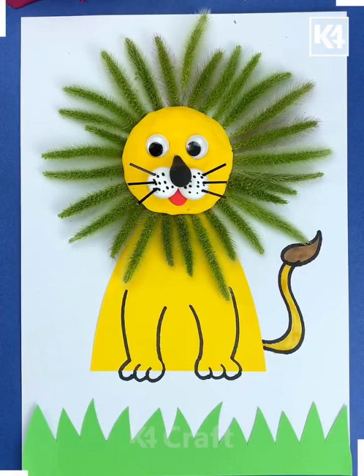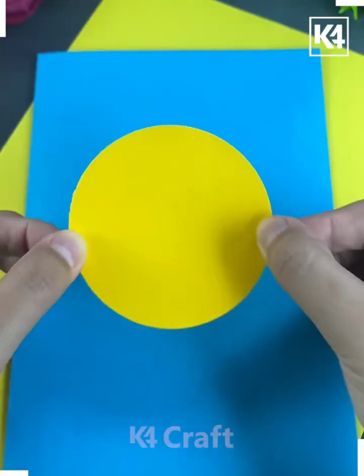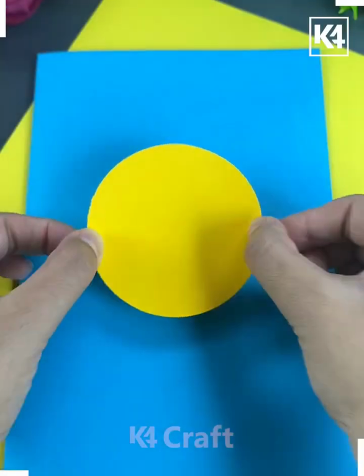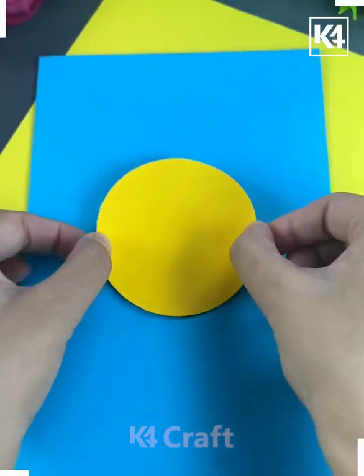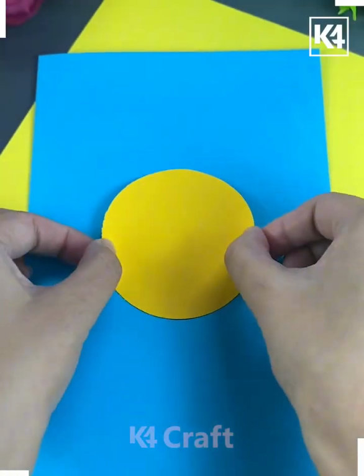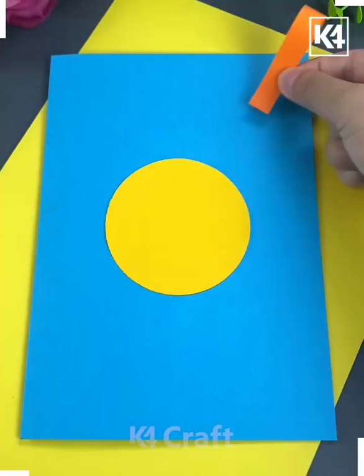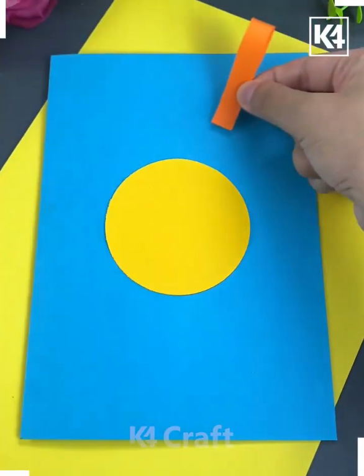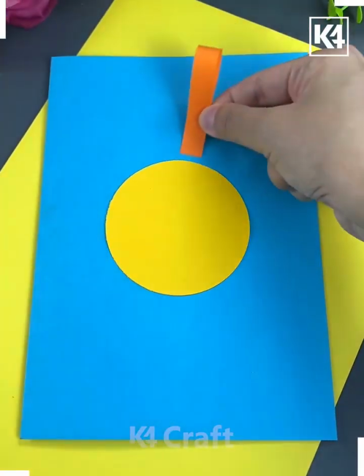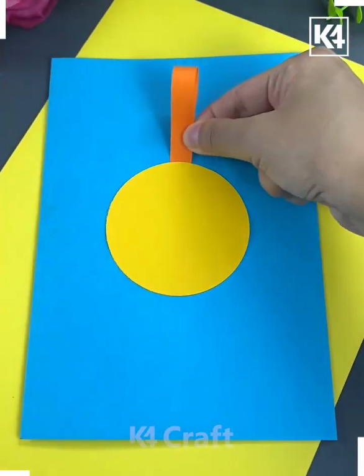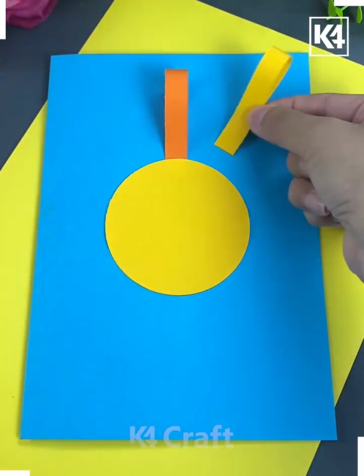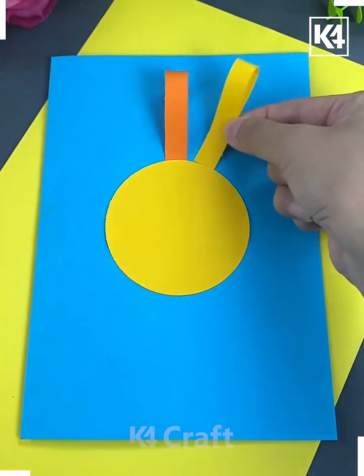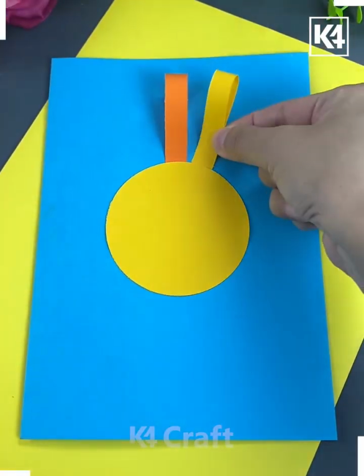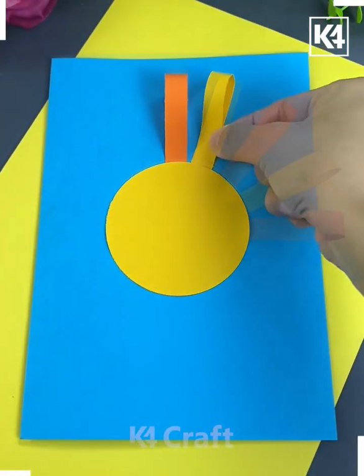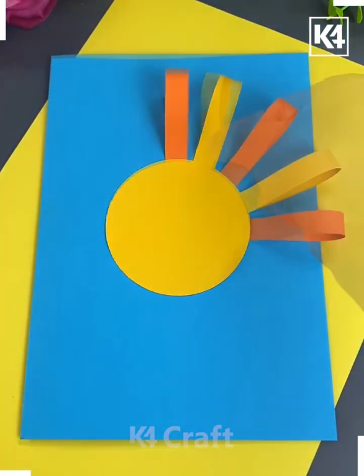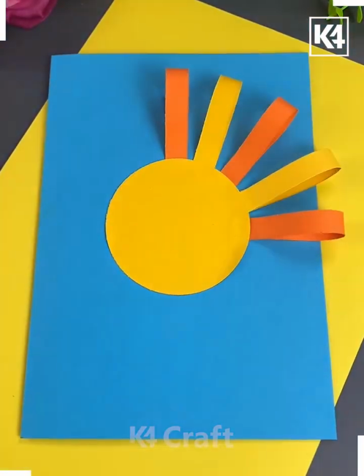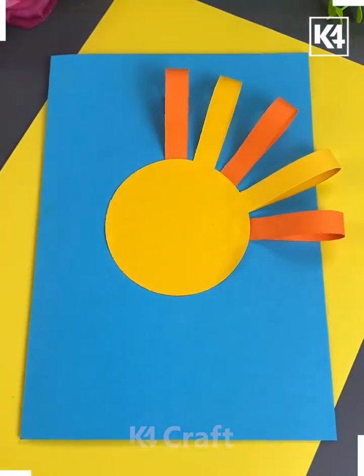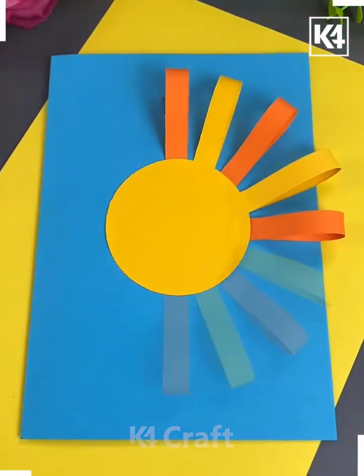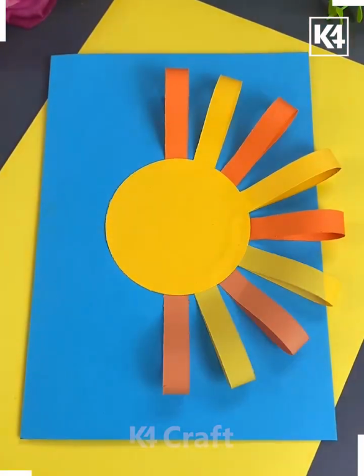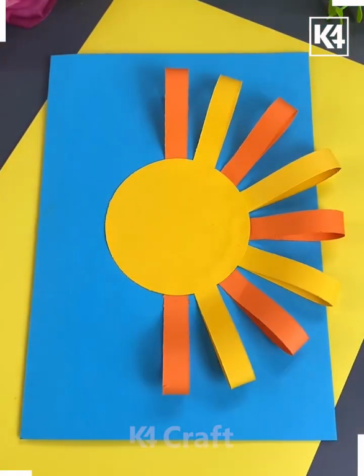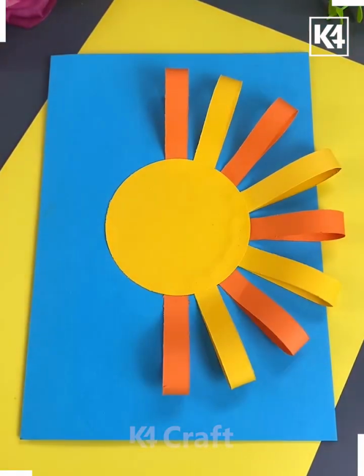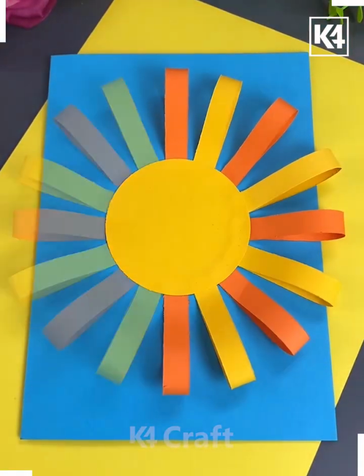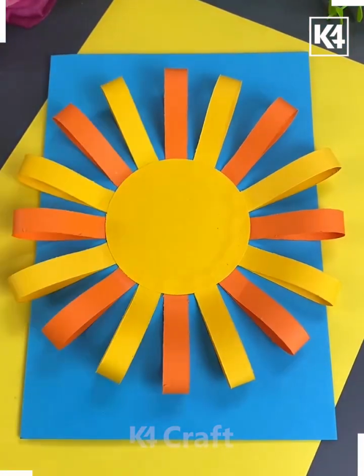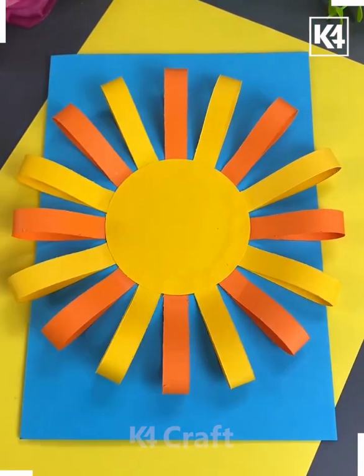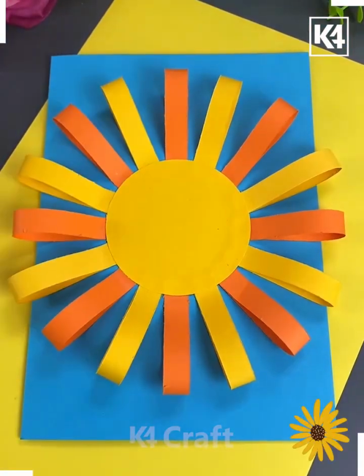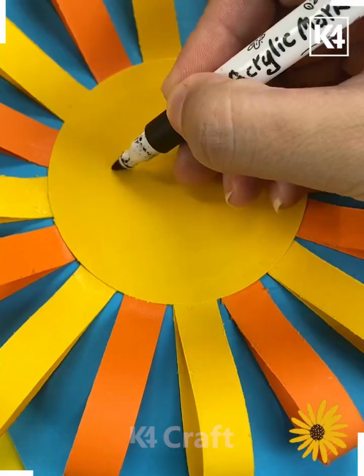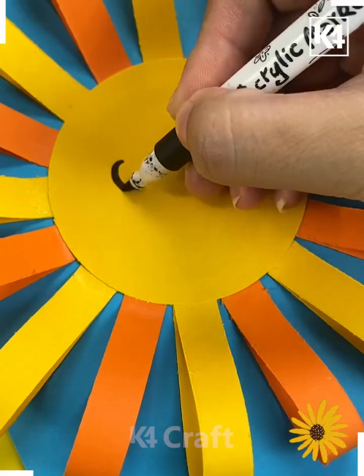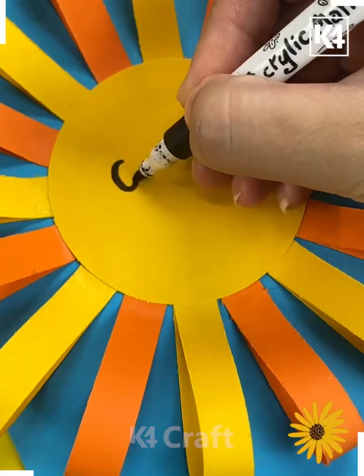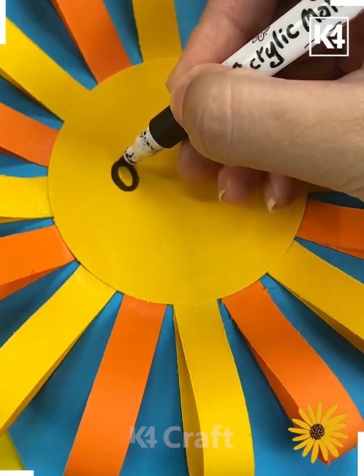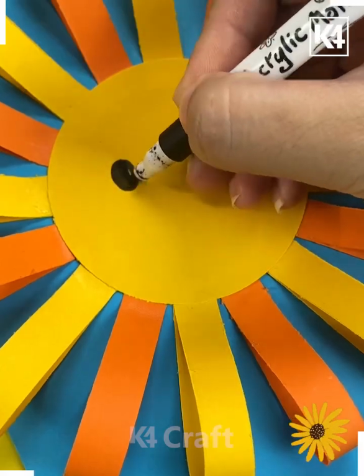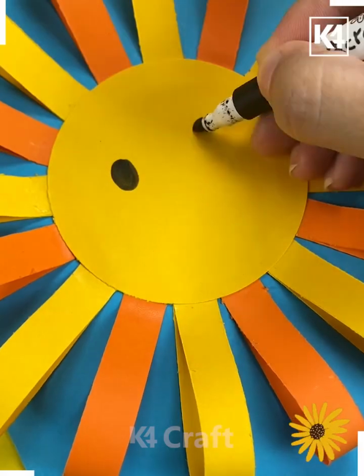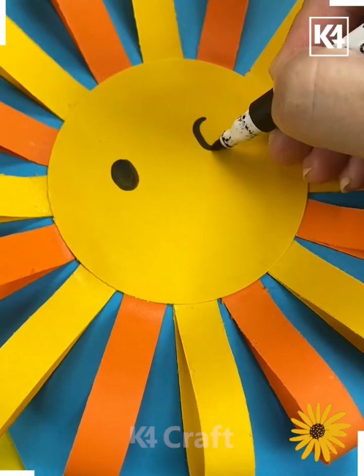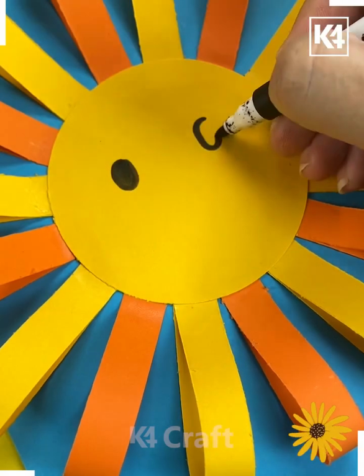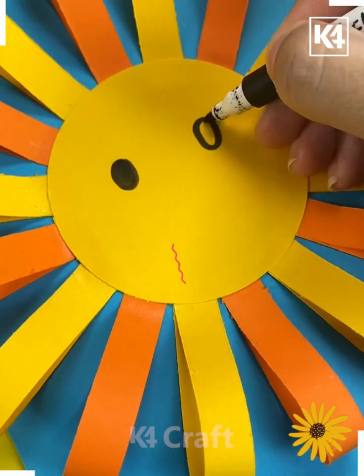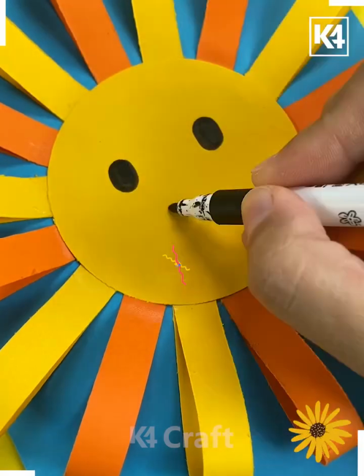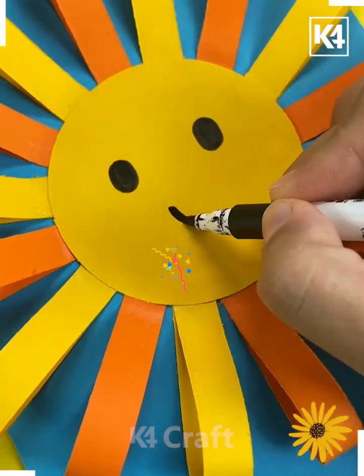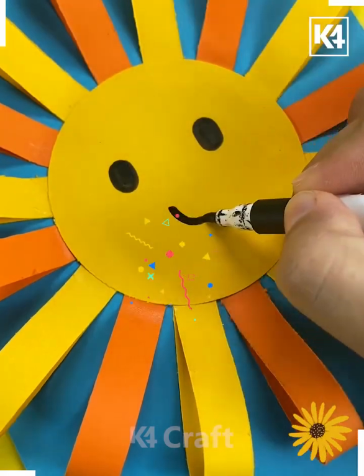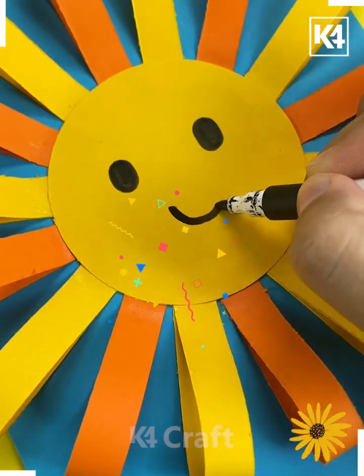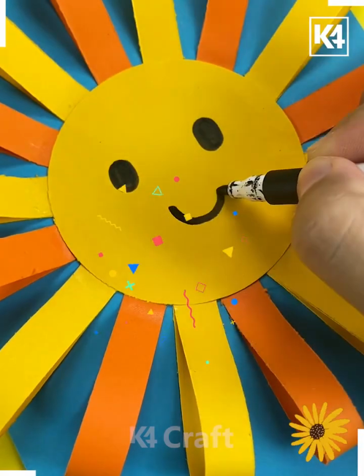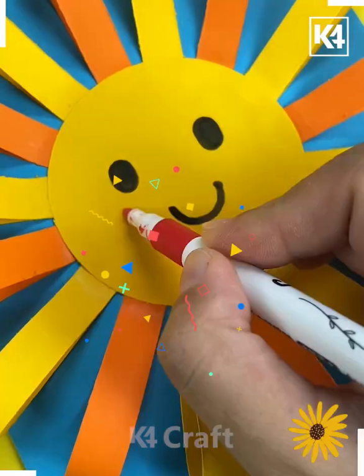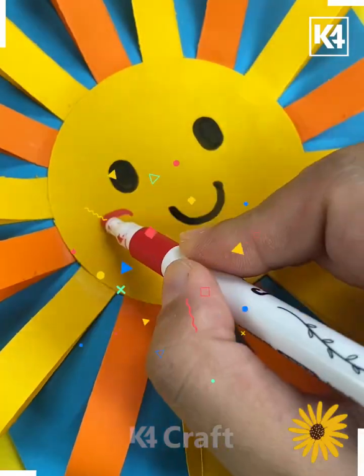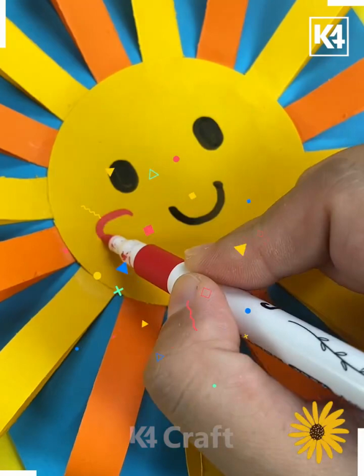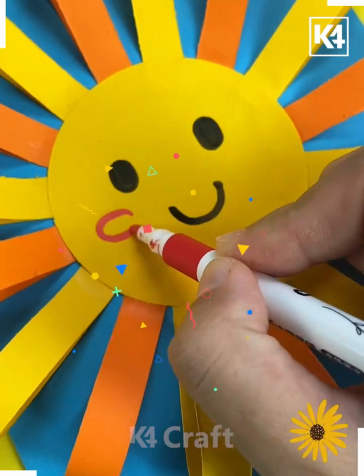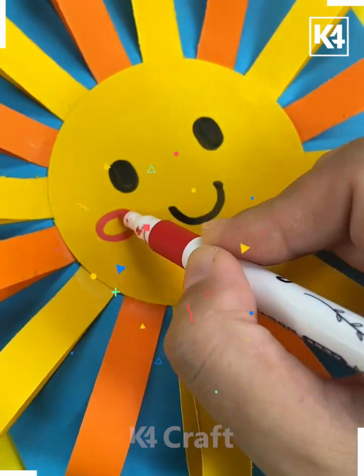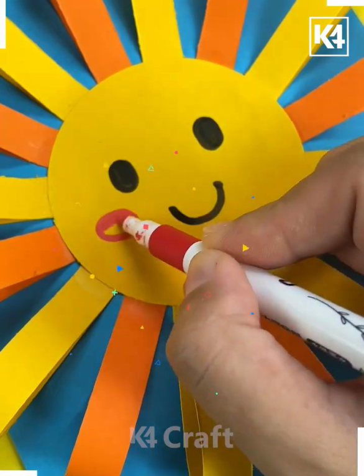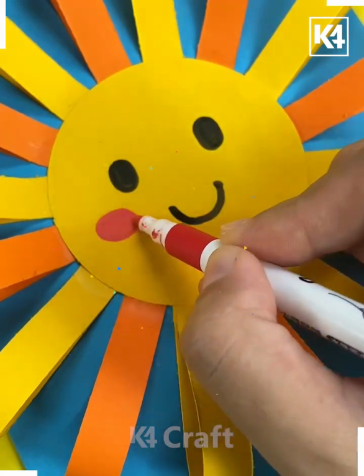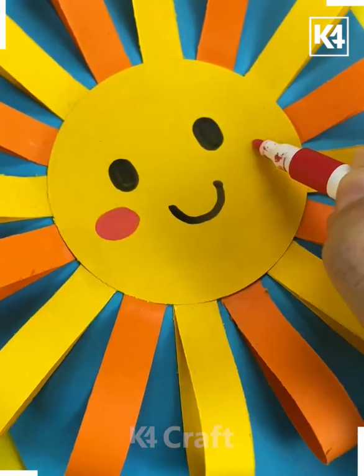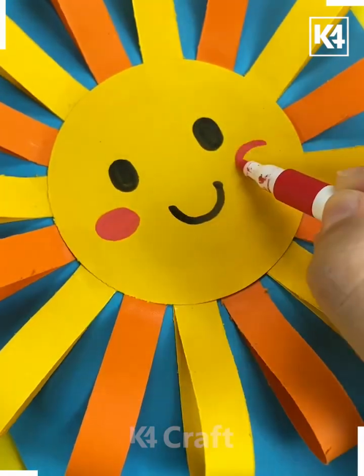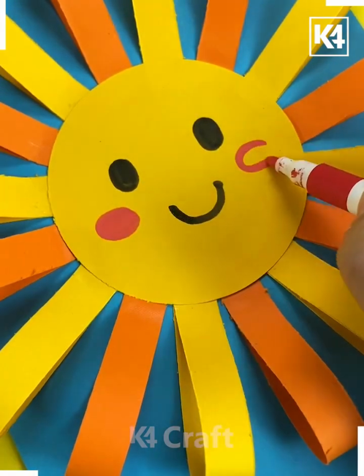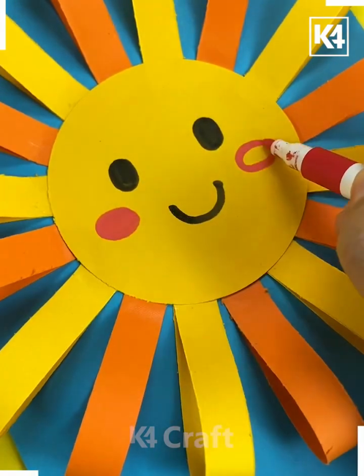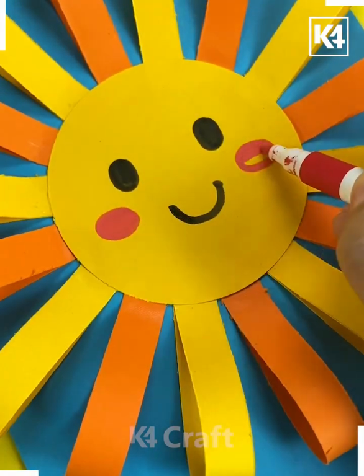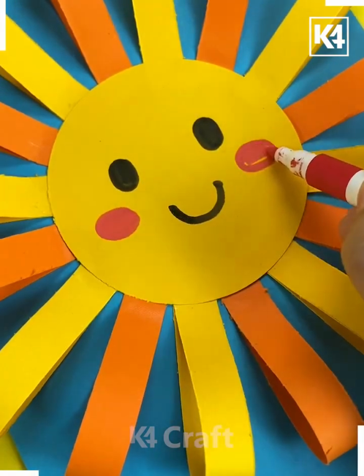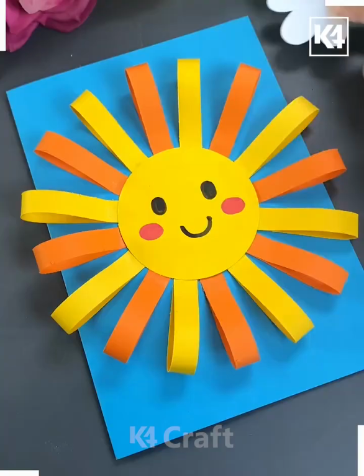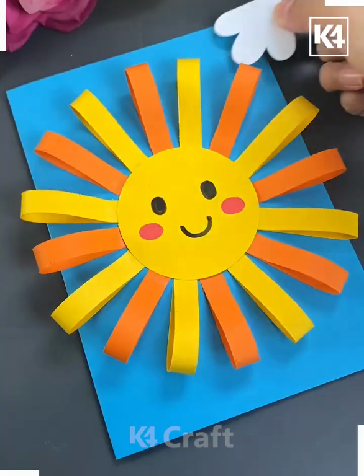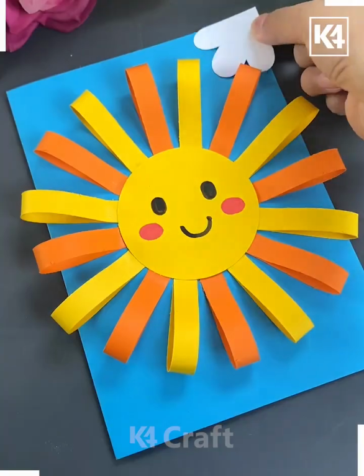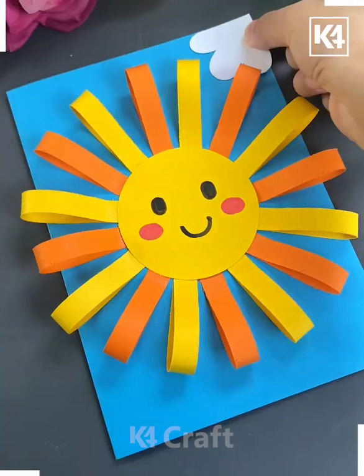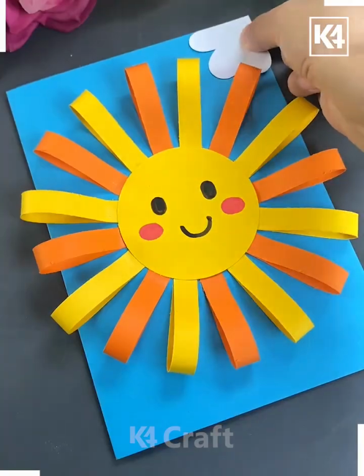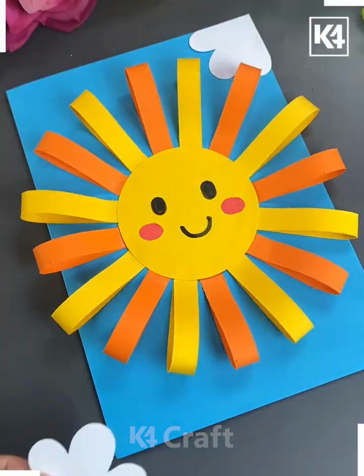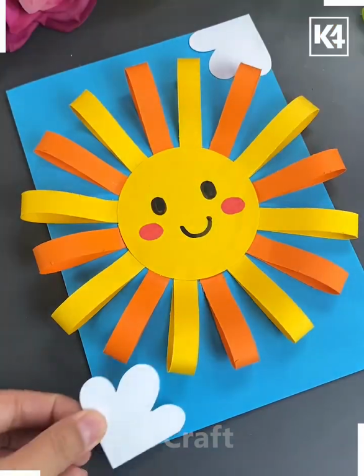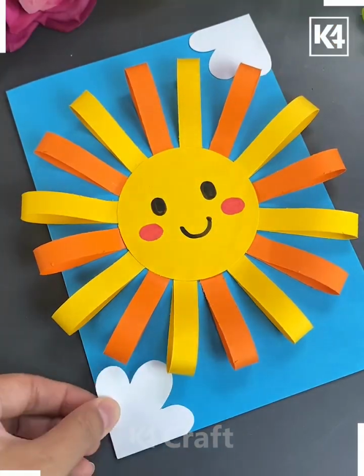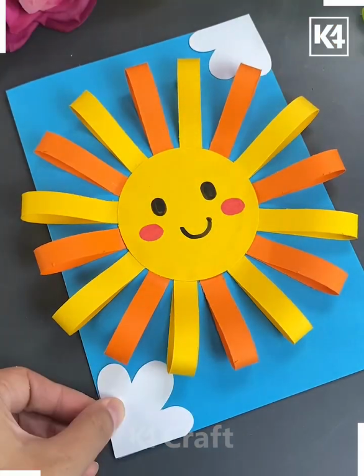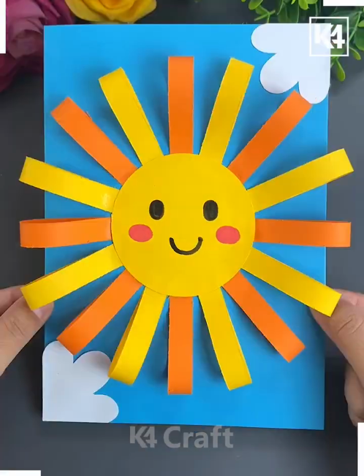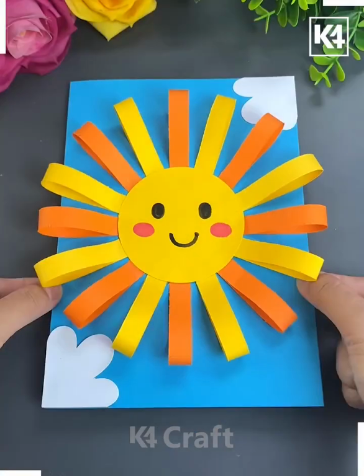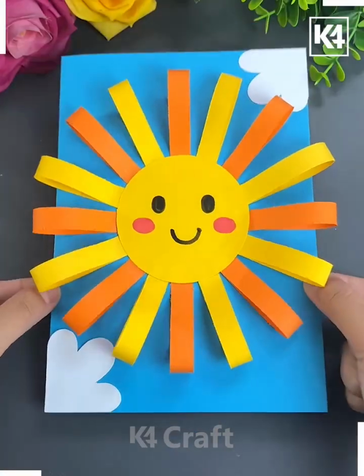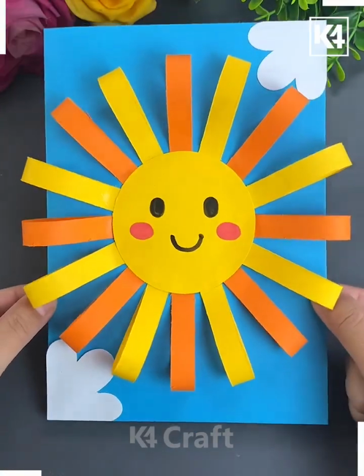Take a blue rectangular sheet of paper, then take a yellow circular sheet of paper and stick it on the blue paper. Add multiple sides to make it look like a sun.